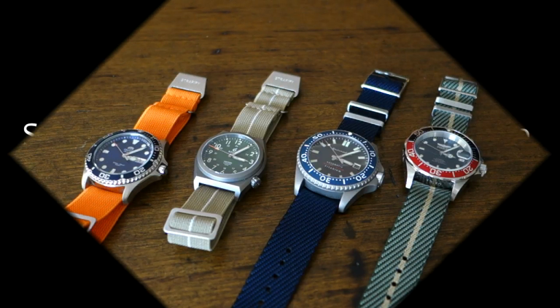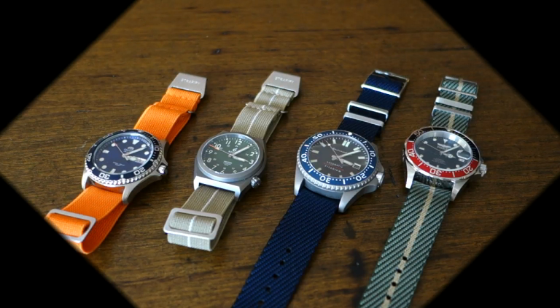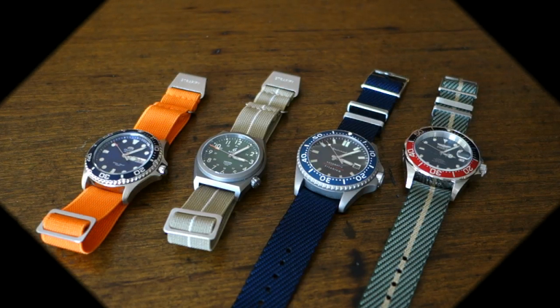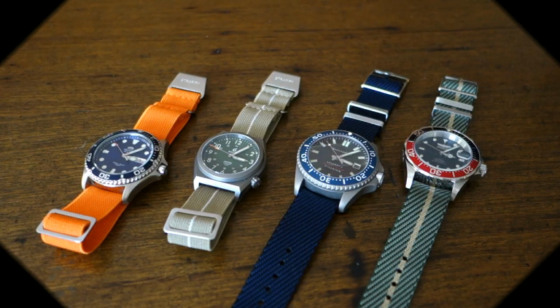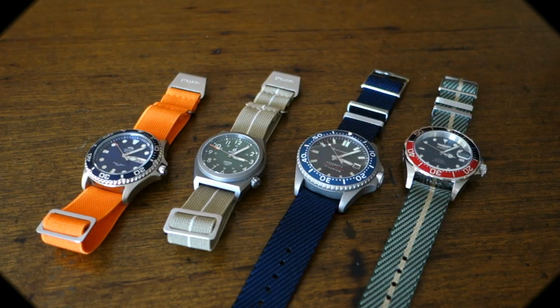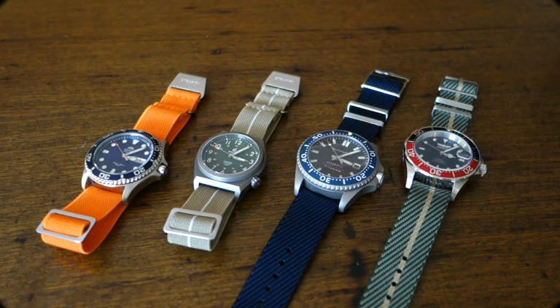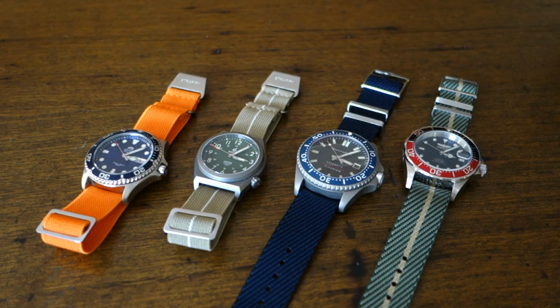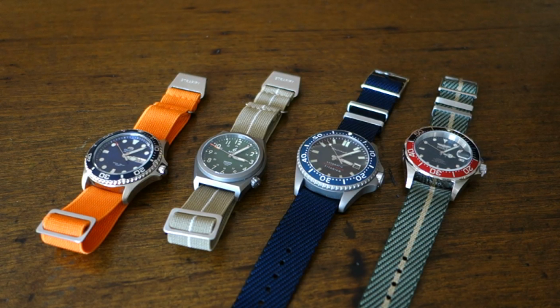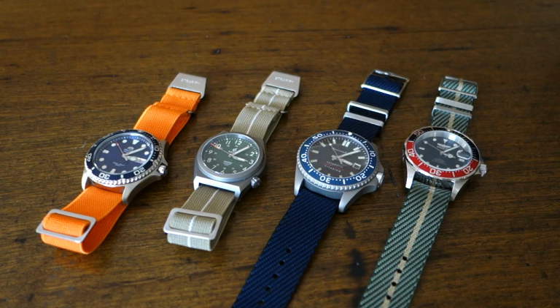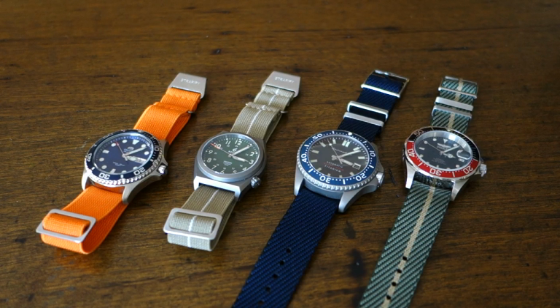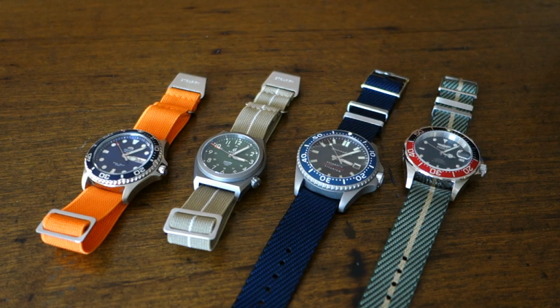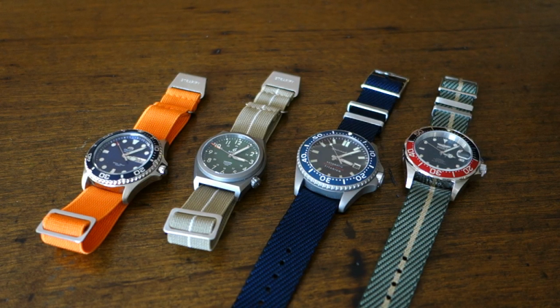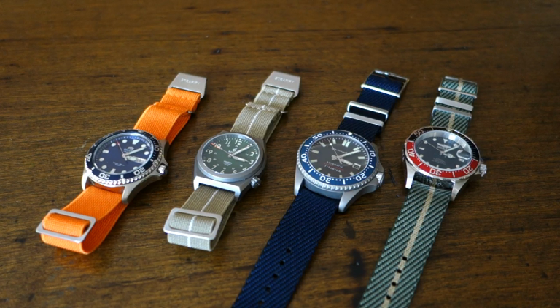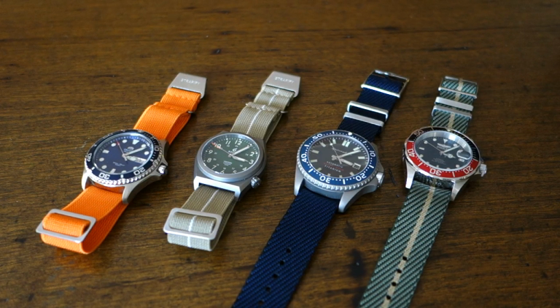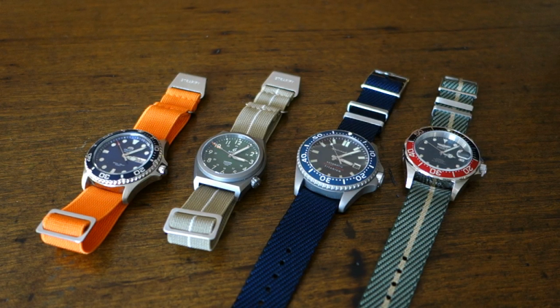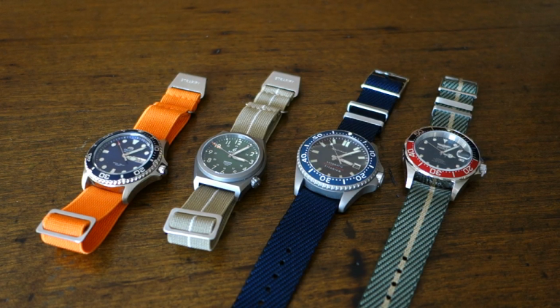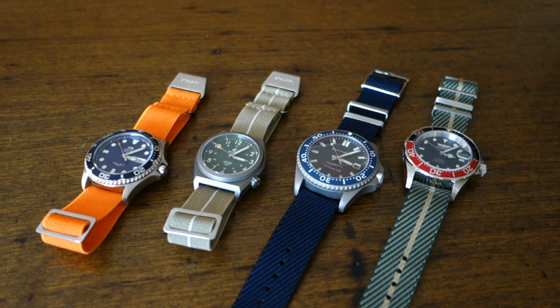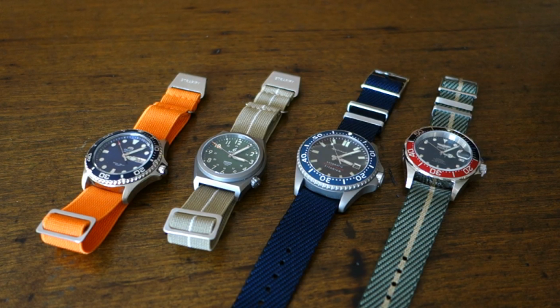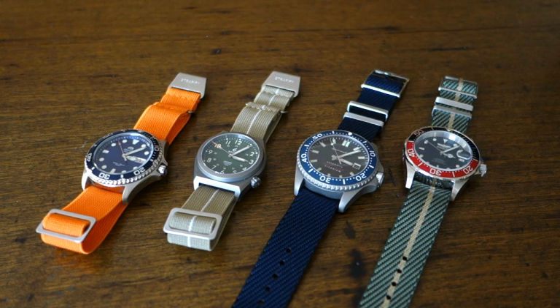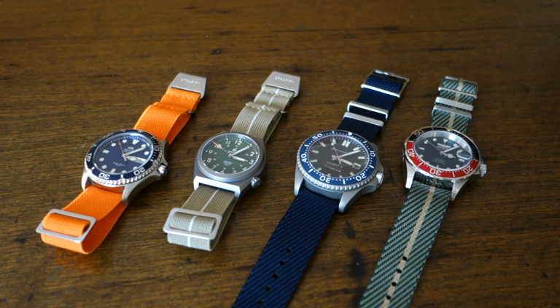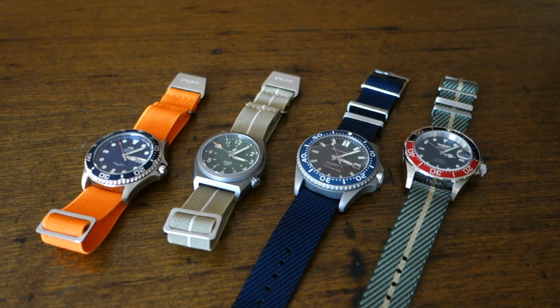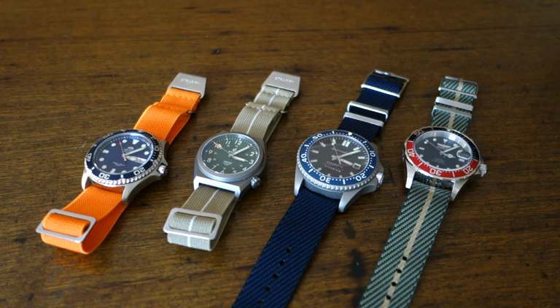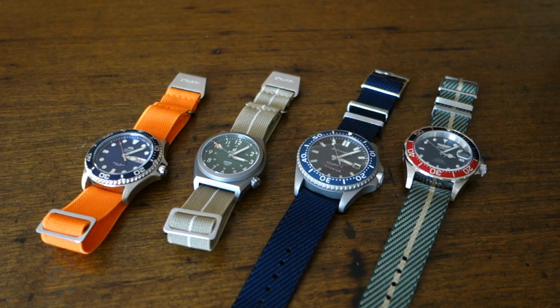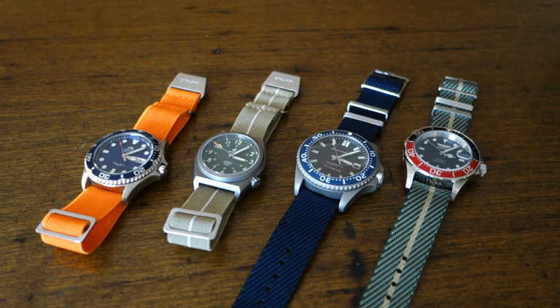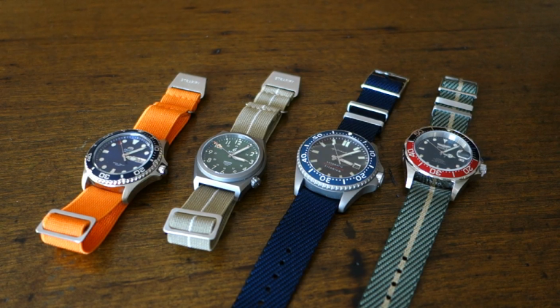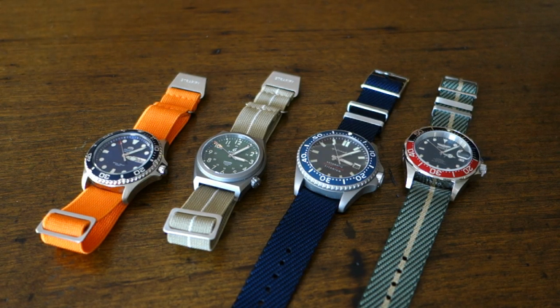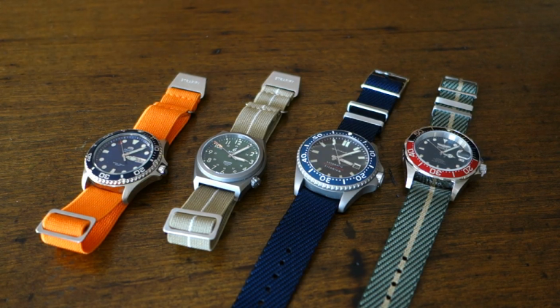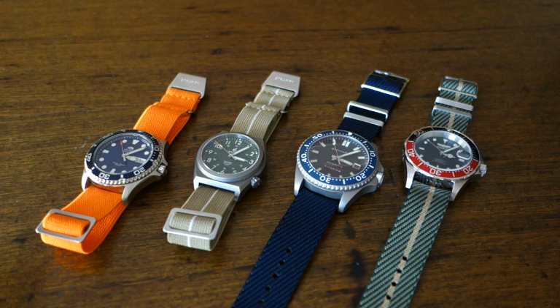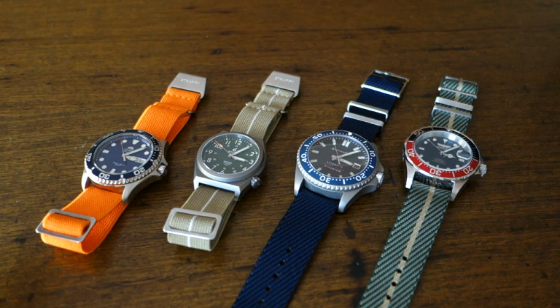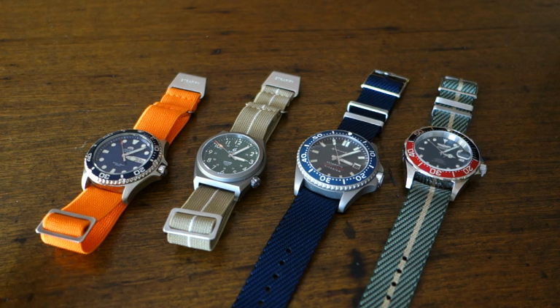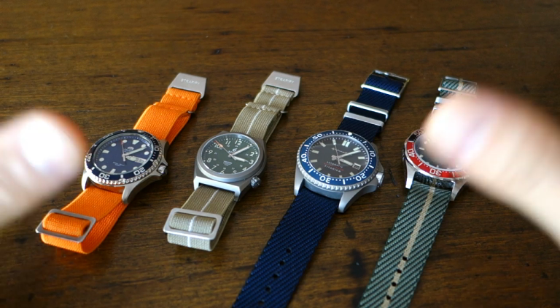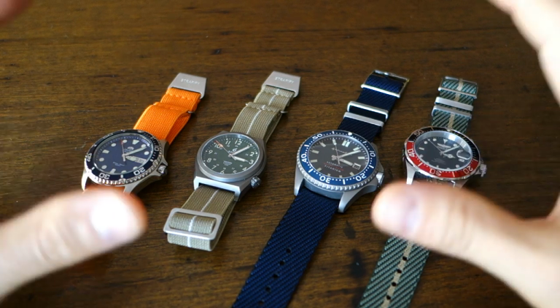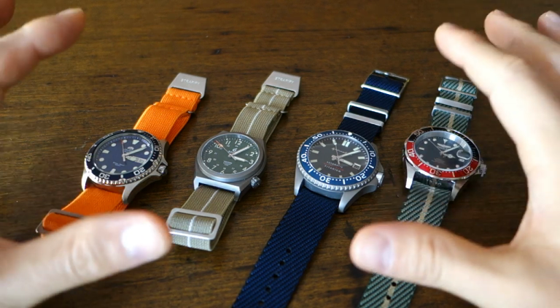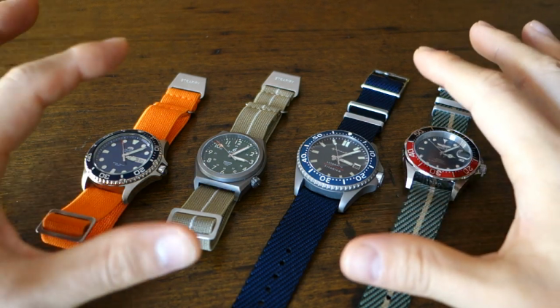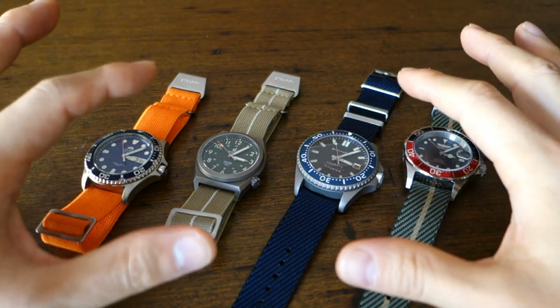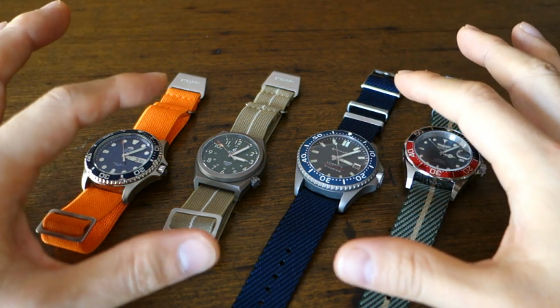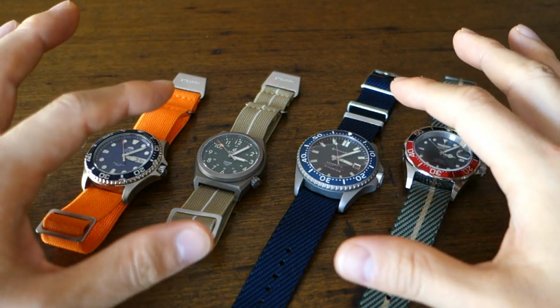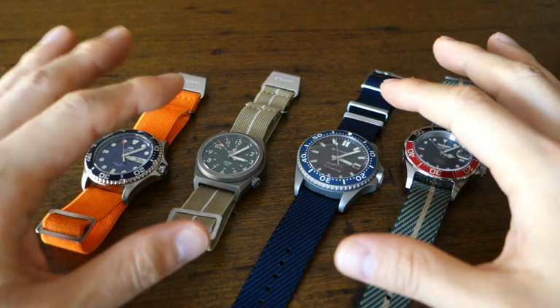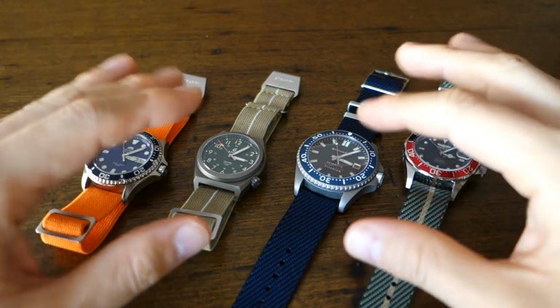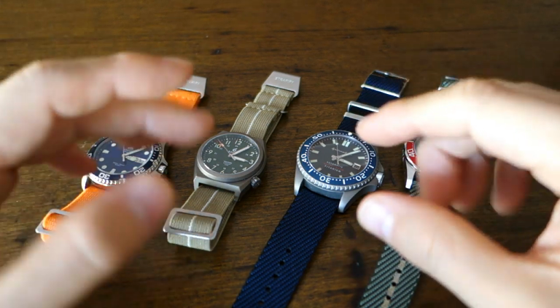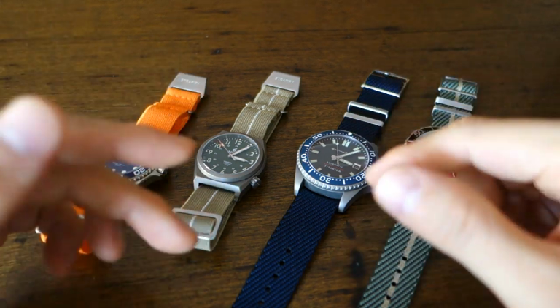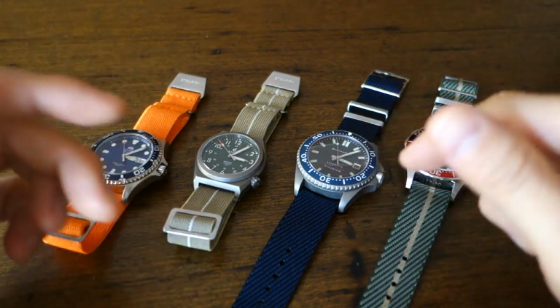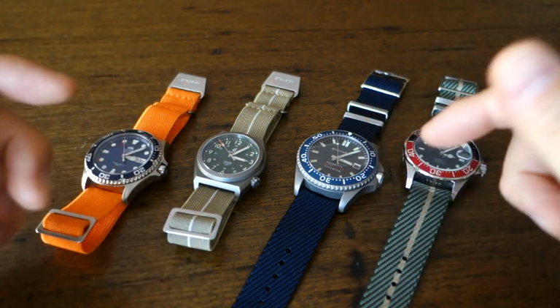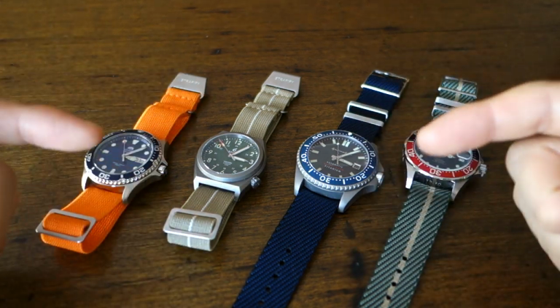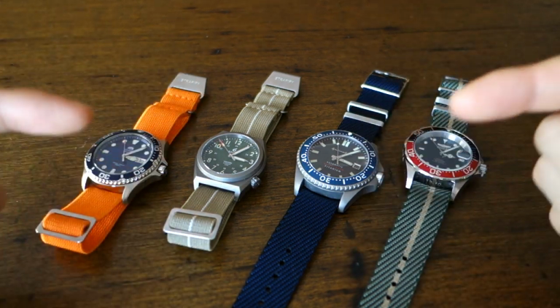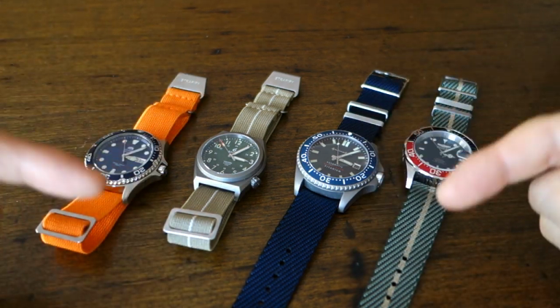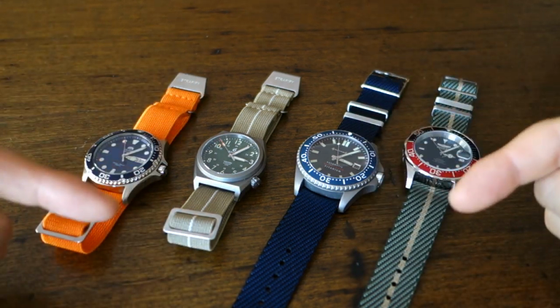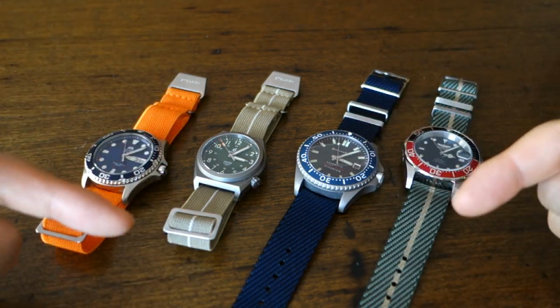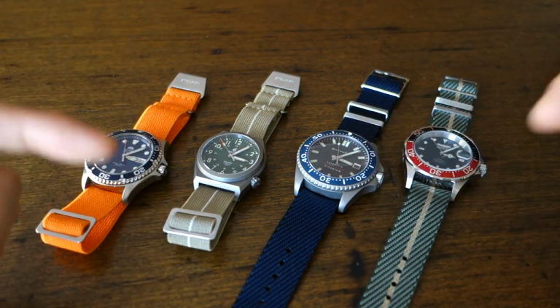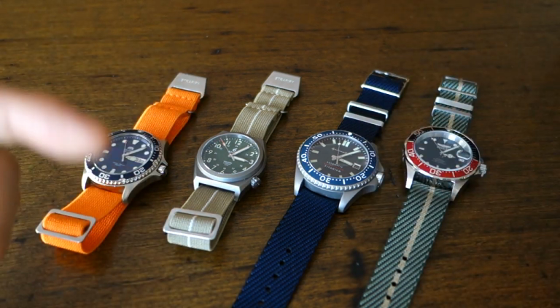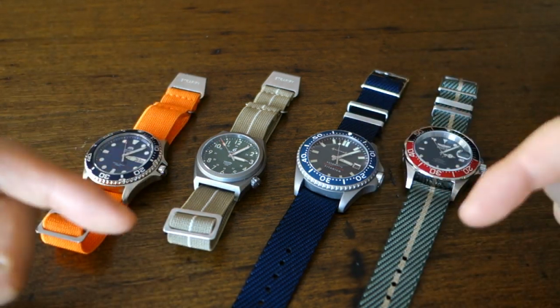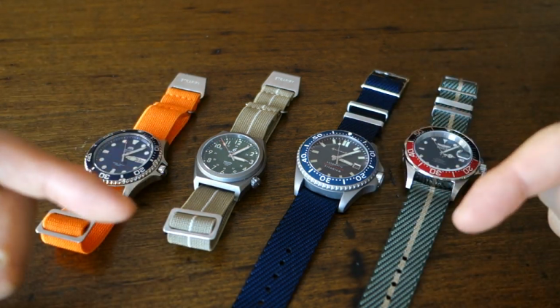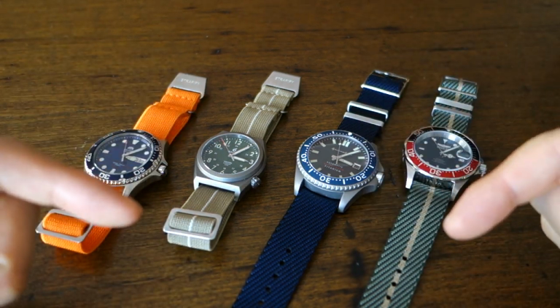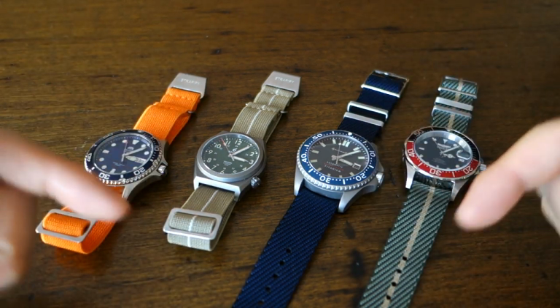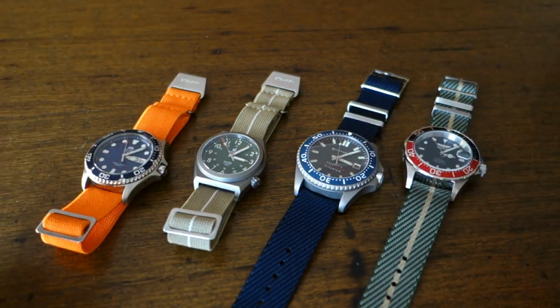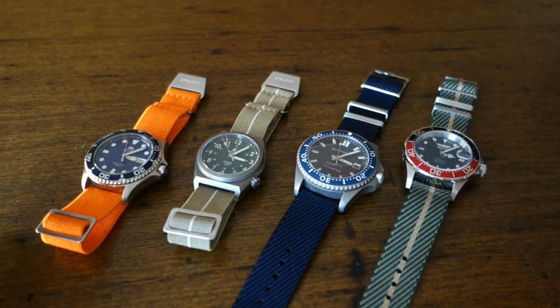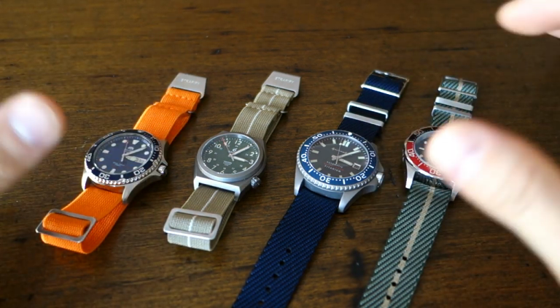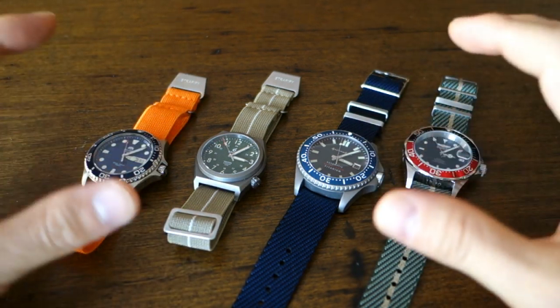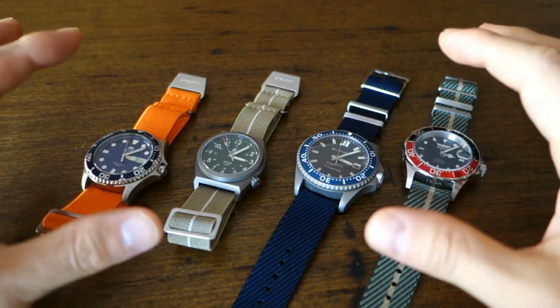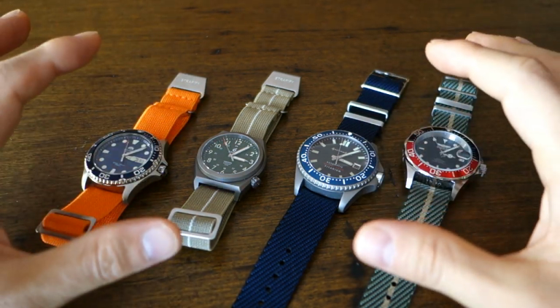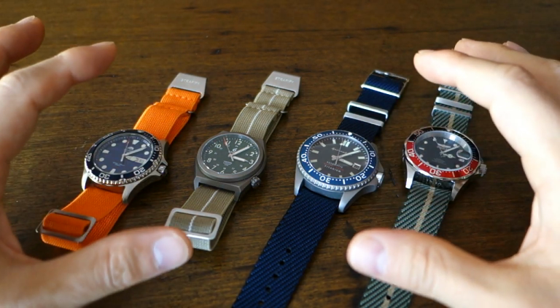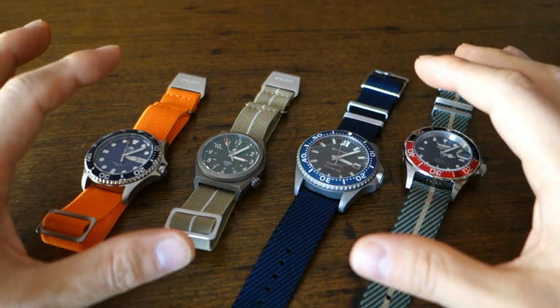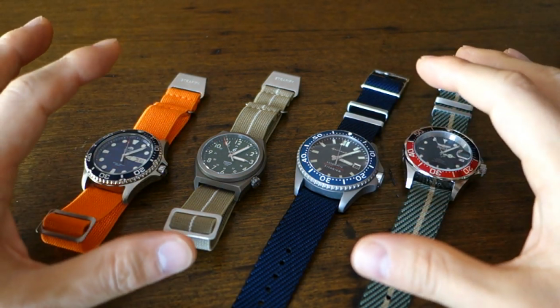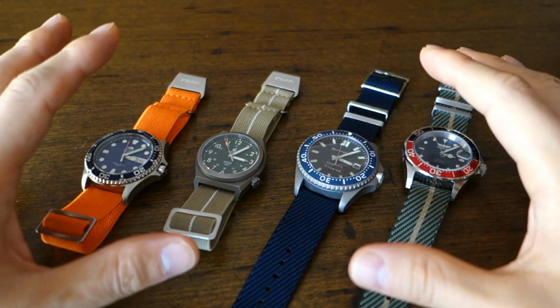G'day watchers, welcome to Perth Watch, your horology channel broadcasting from right here in Perth, Western Australia.